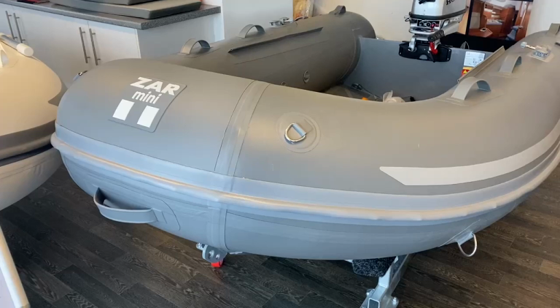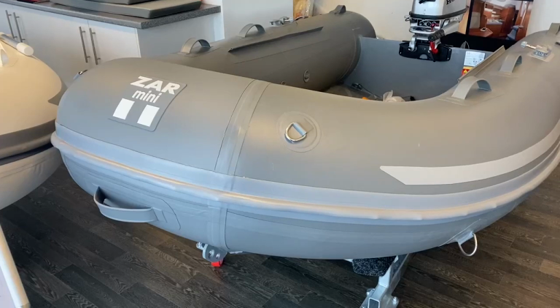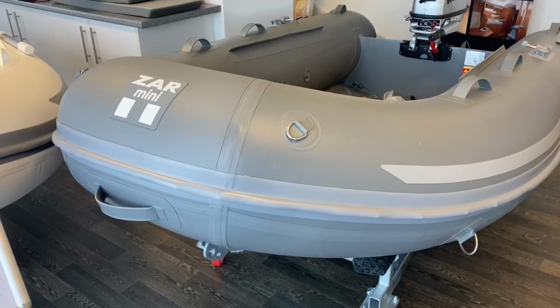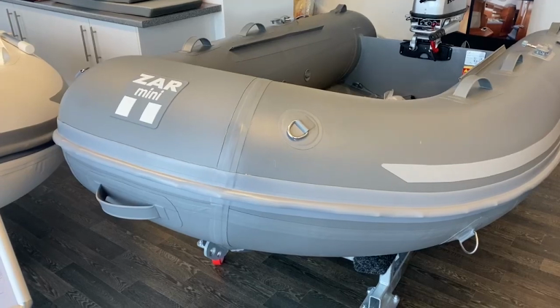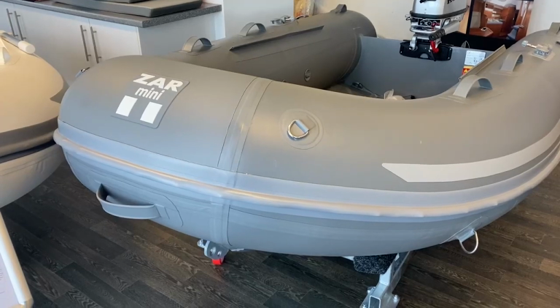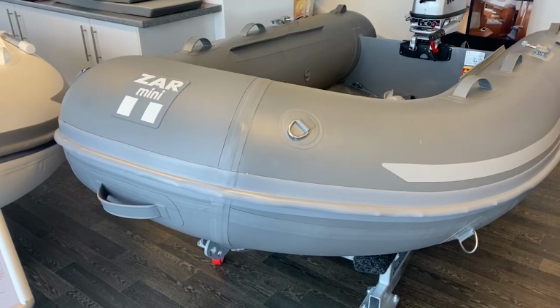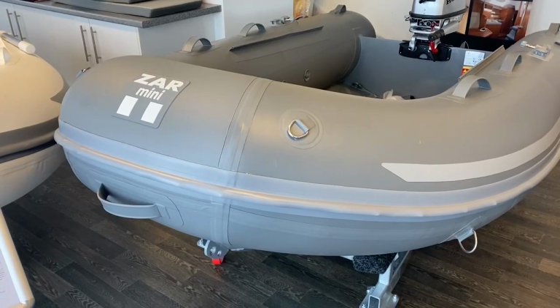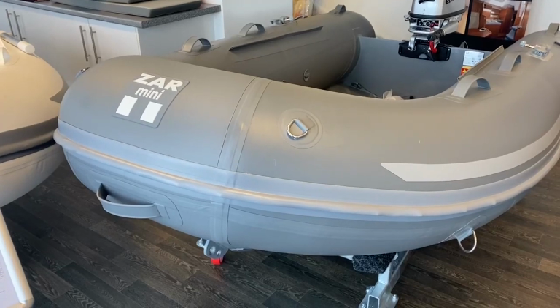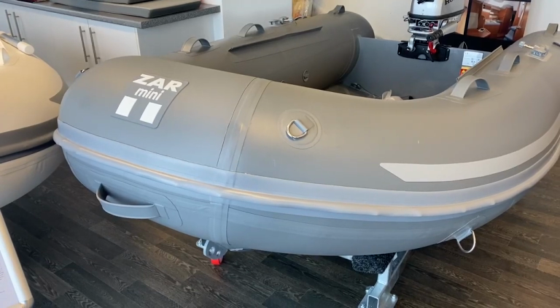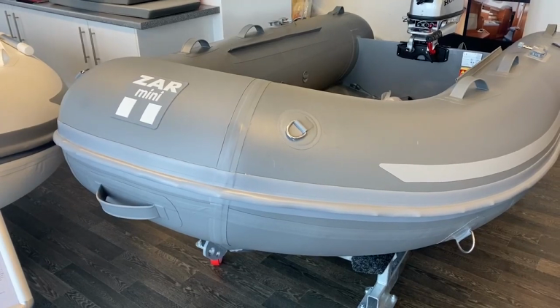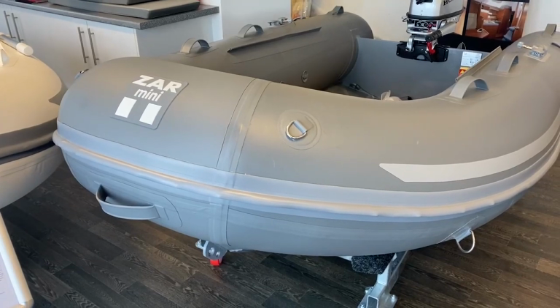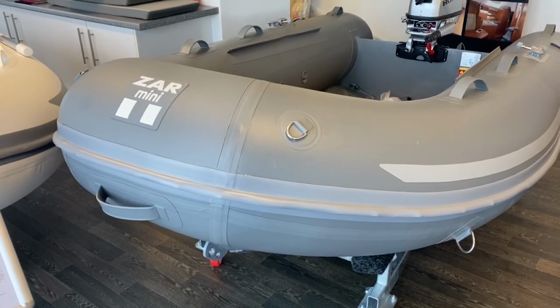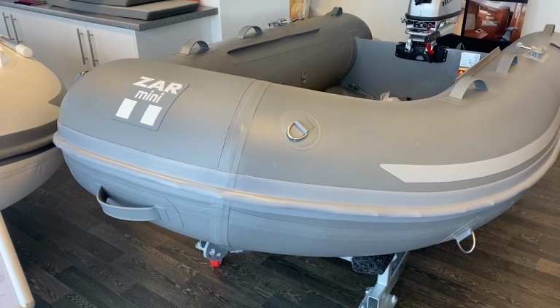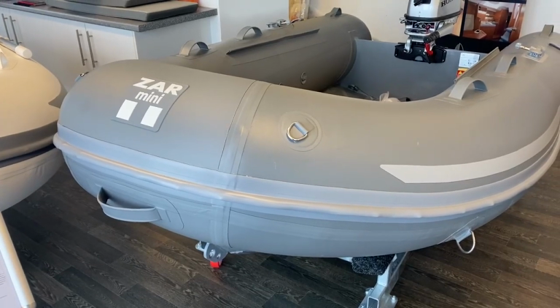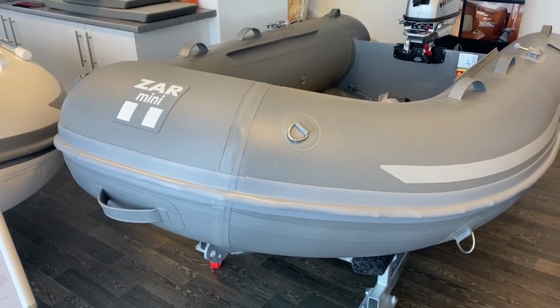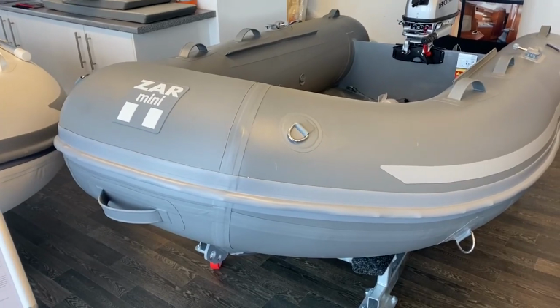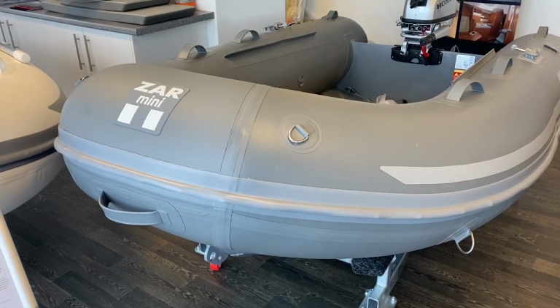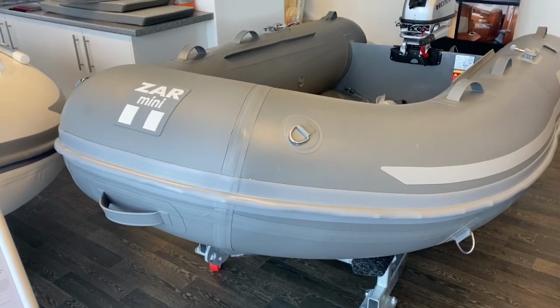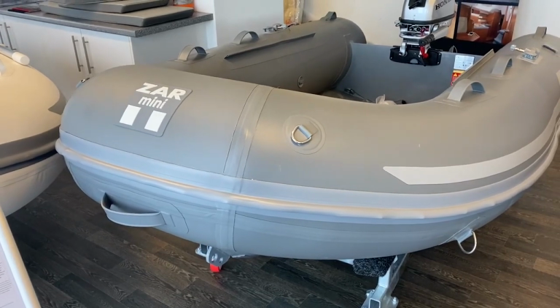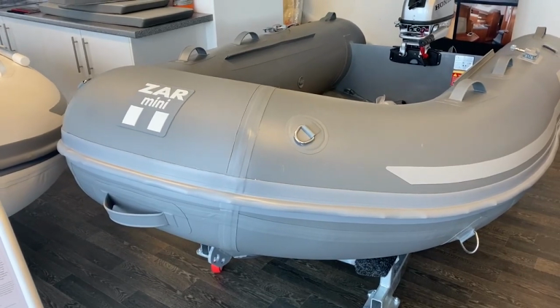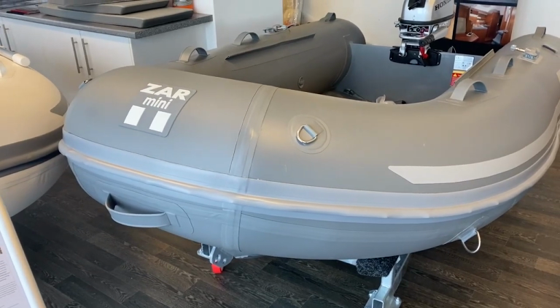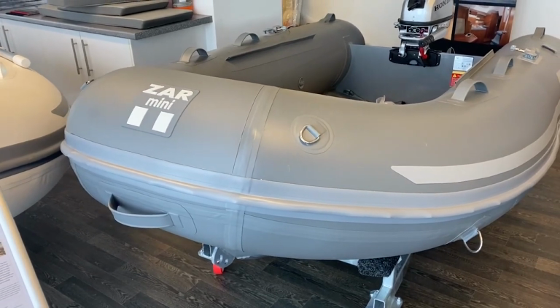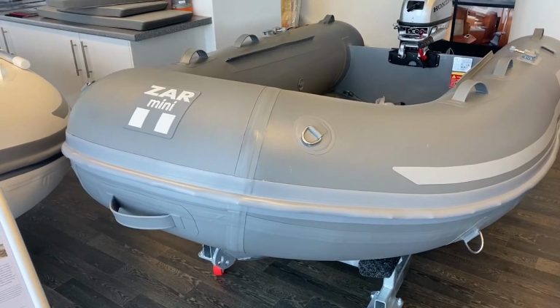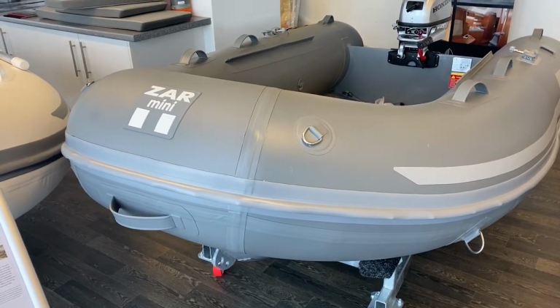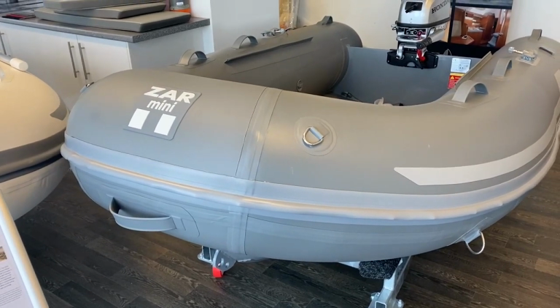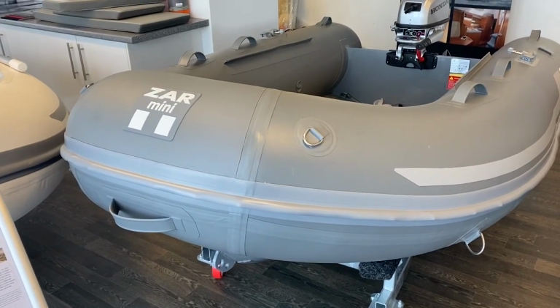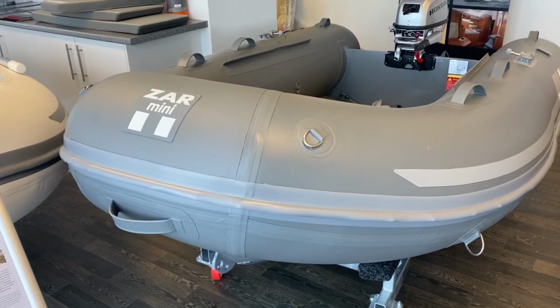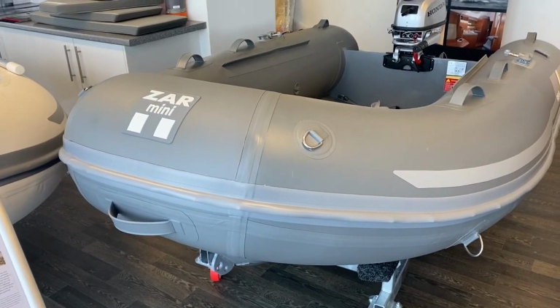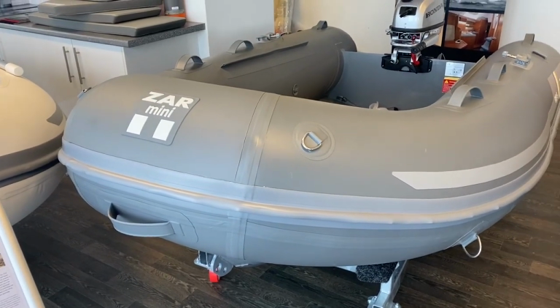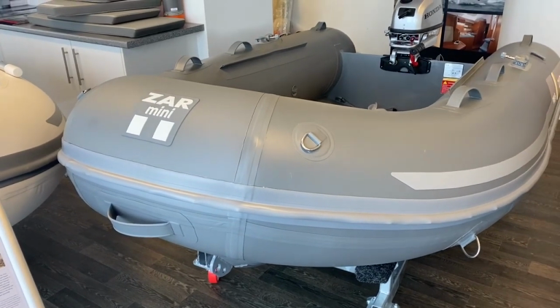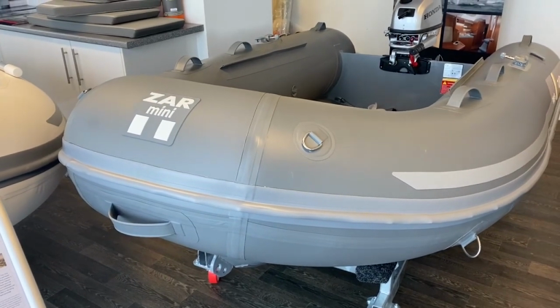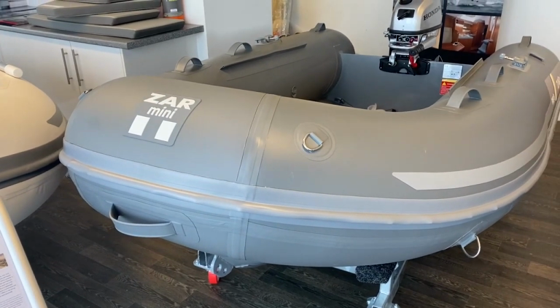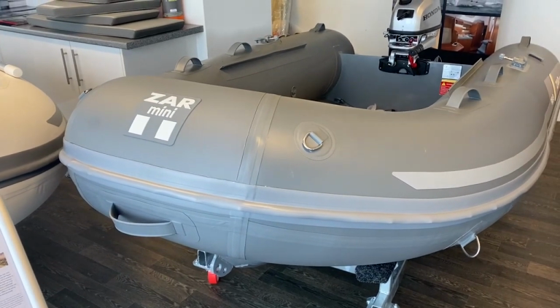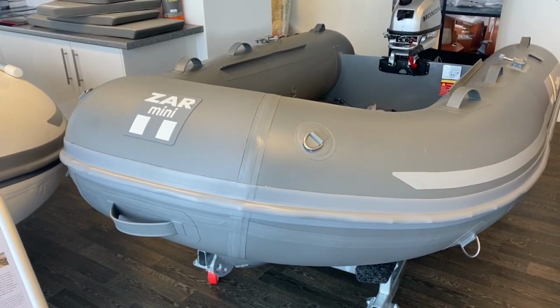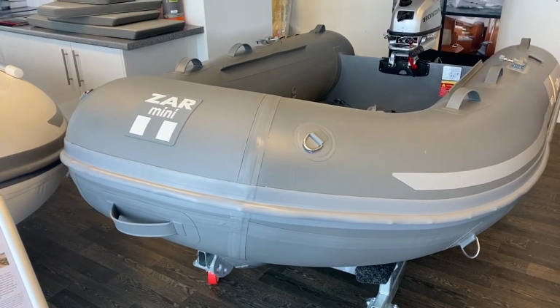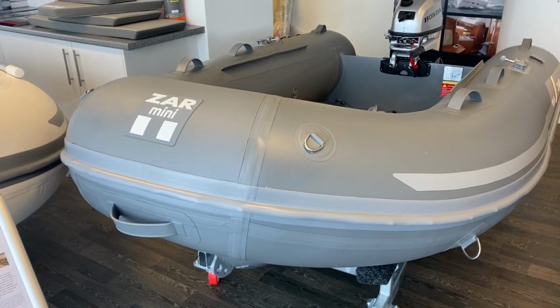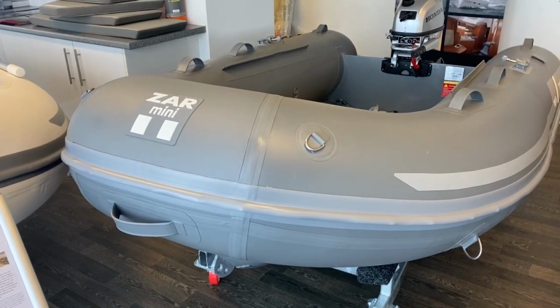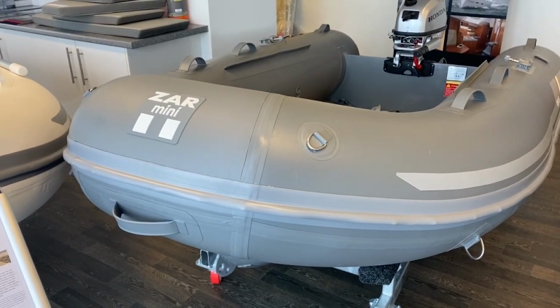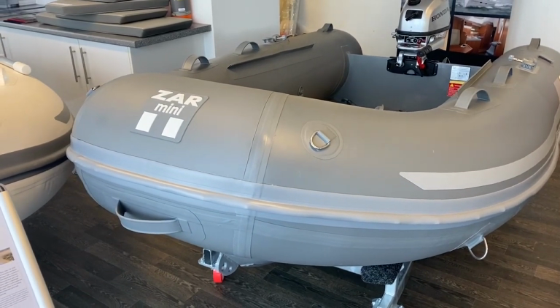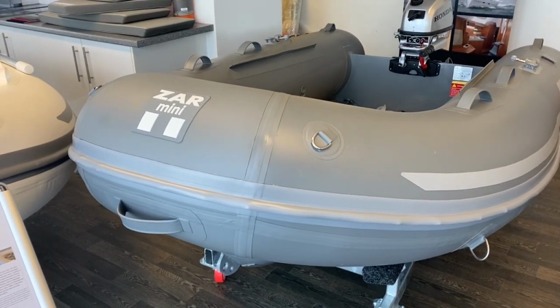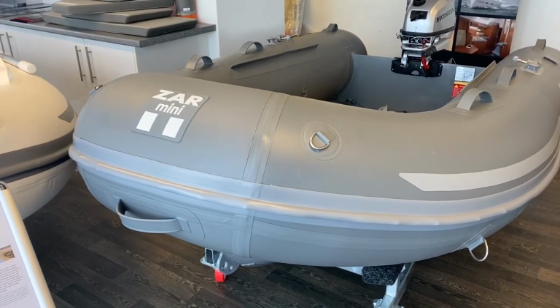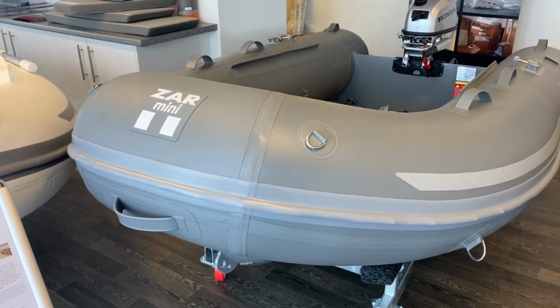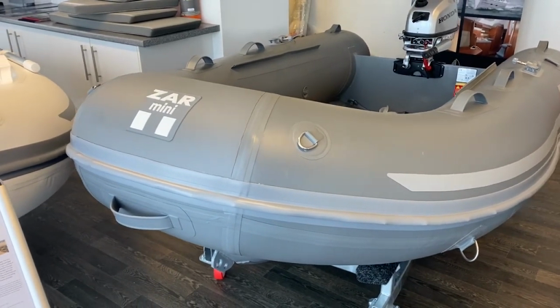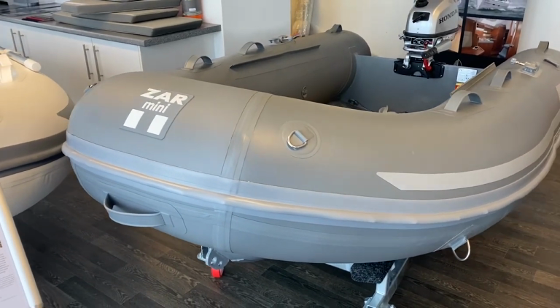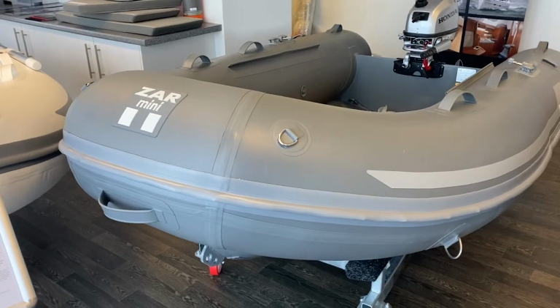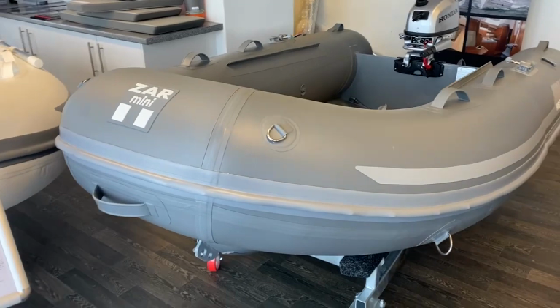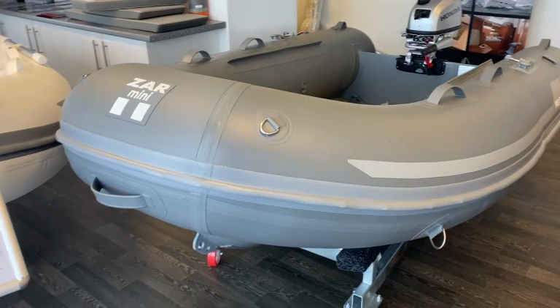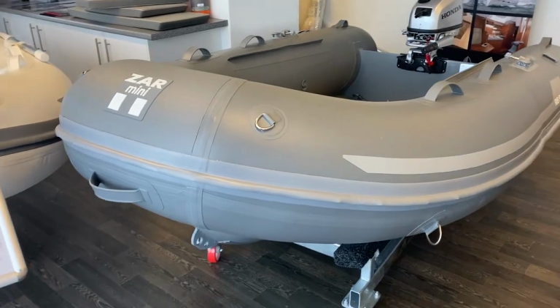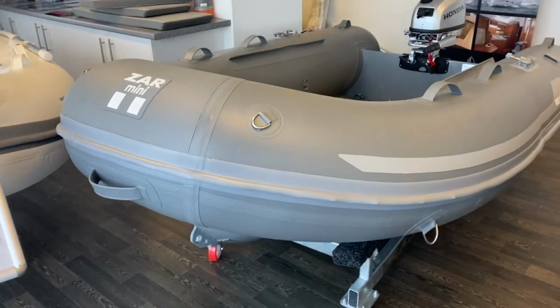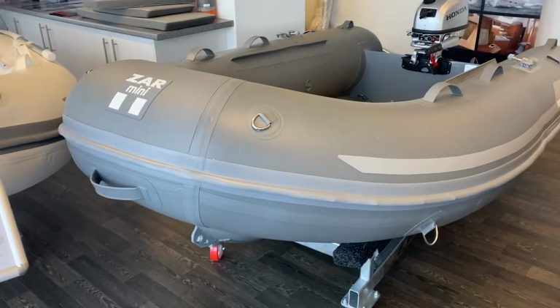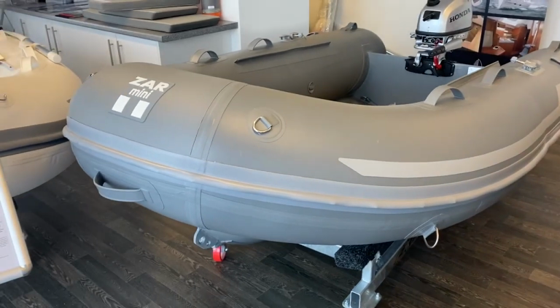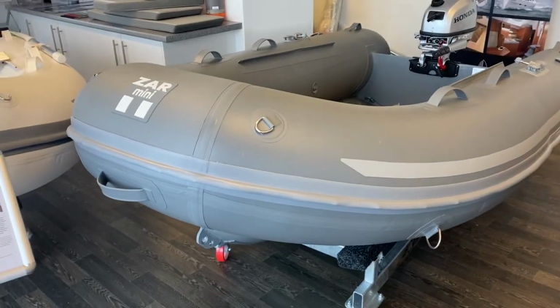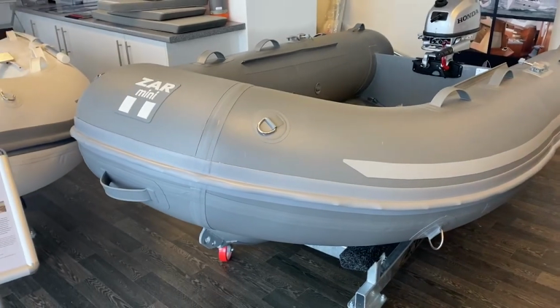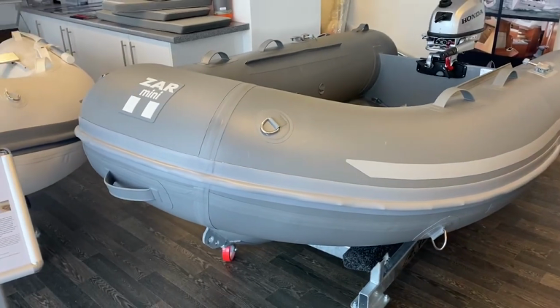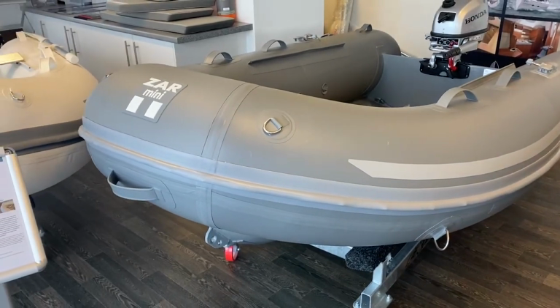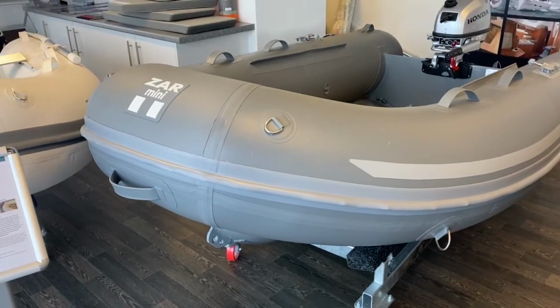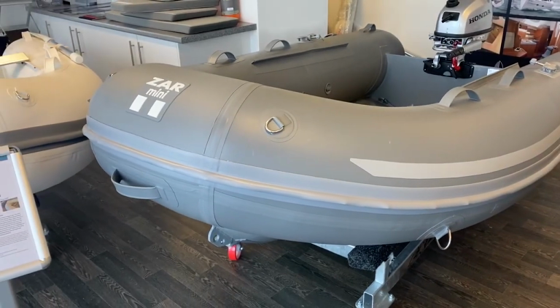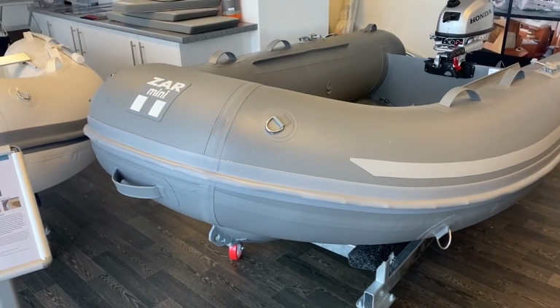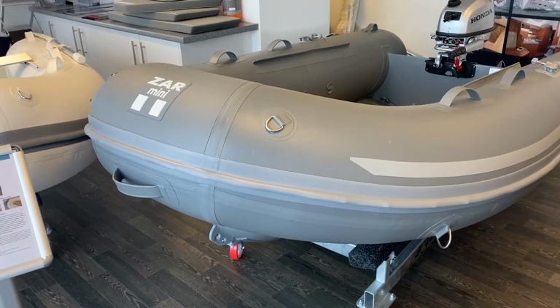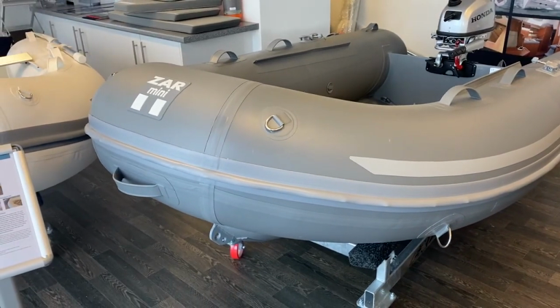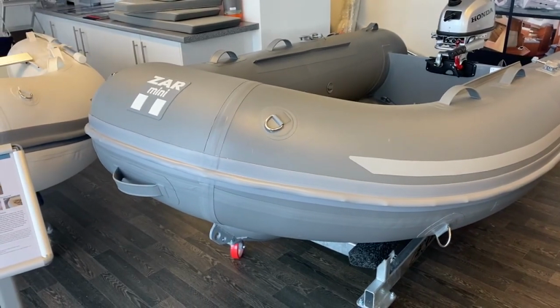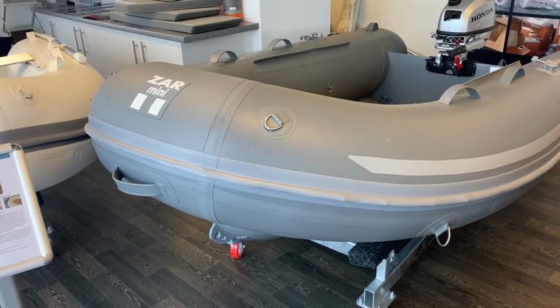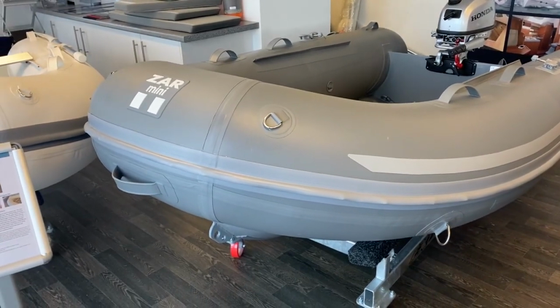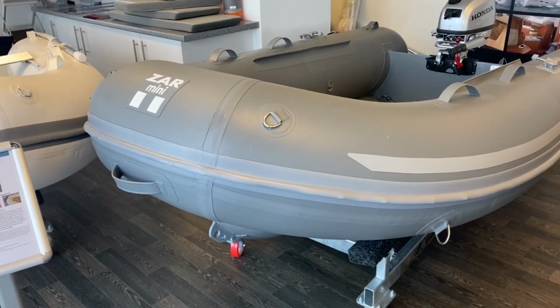Welcome to Boatshed.com. Today I'm delighted to present to you one of our ZAR Mini Ribs. This is the Rib 9.